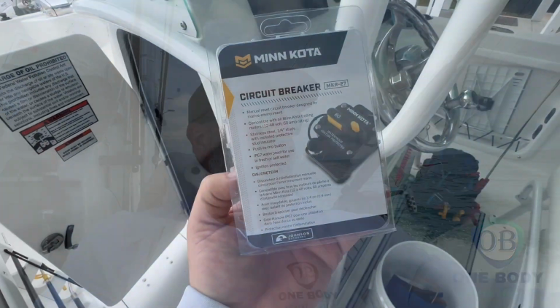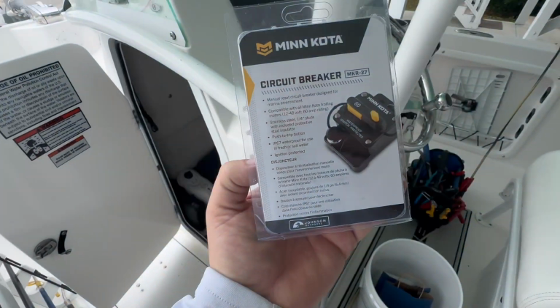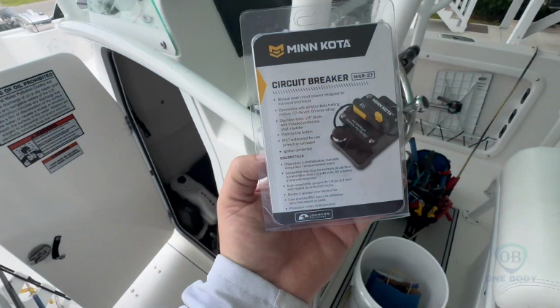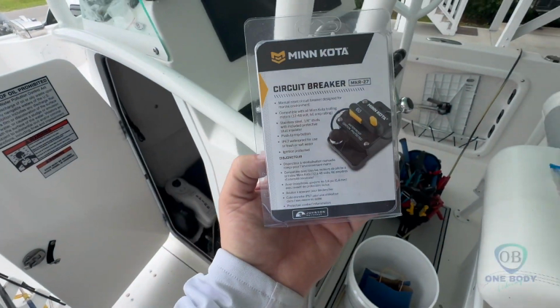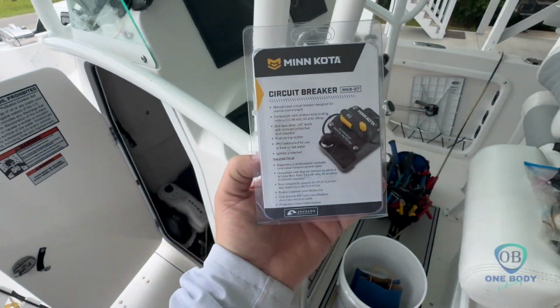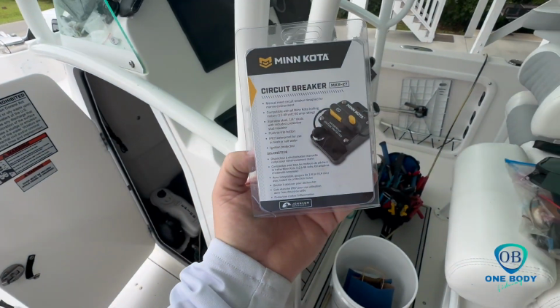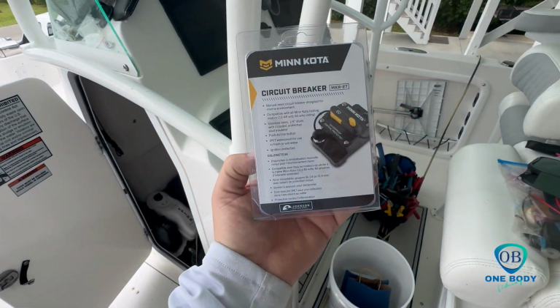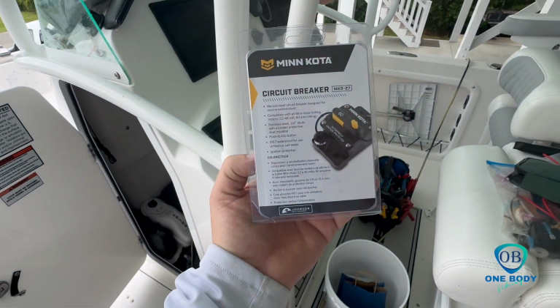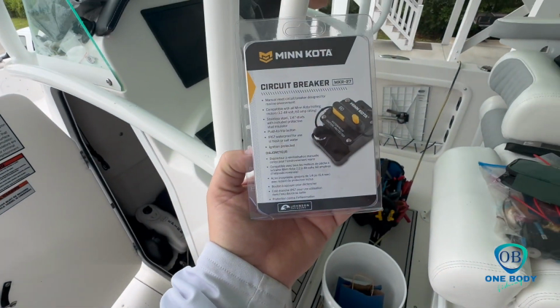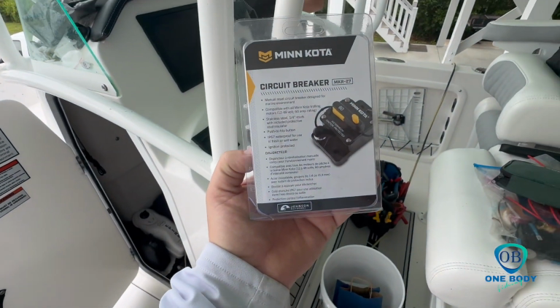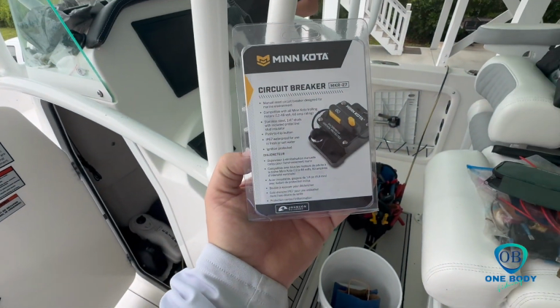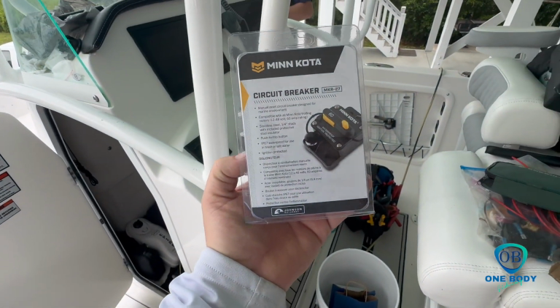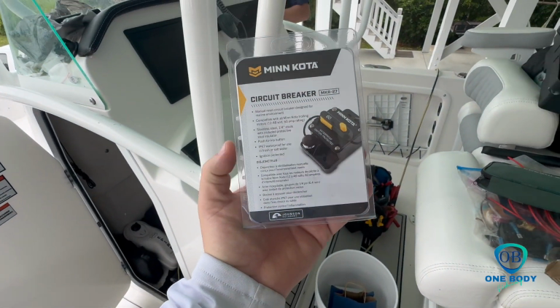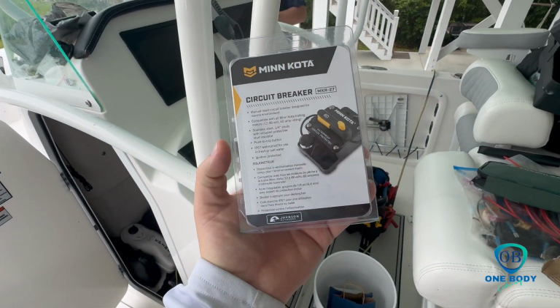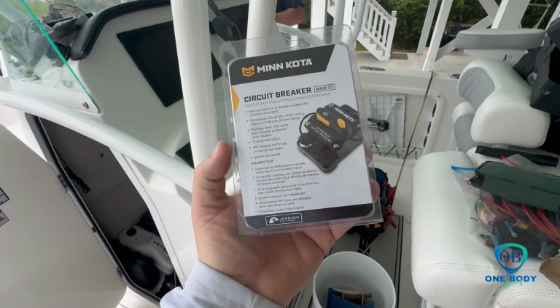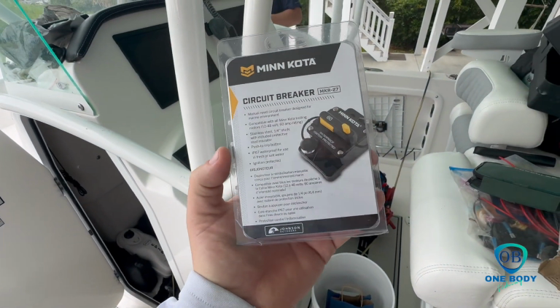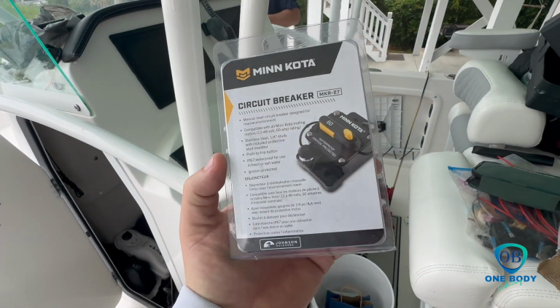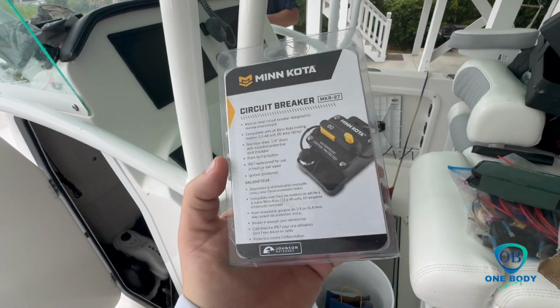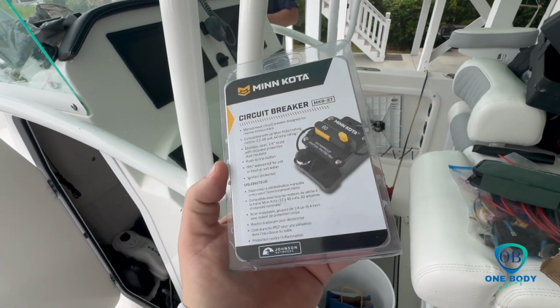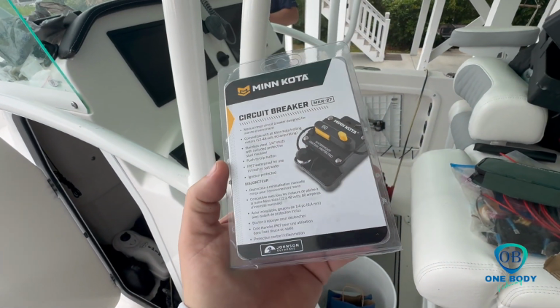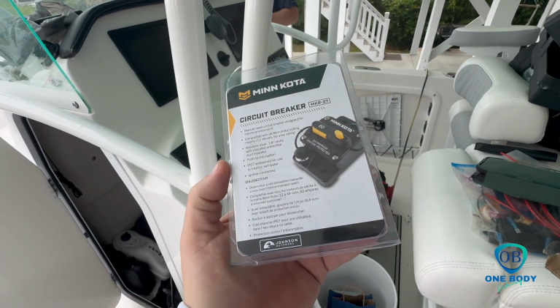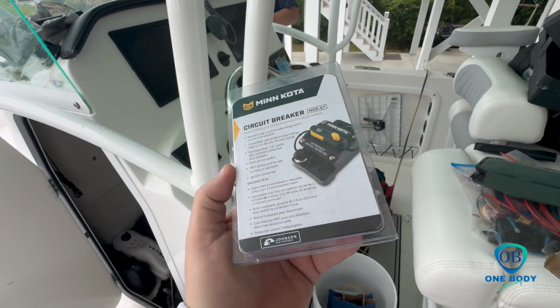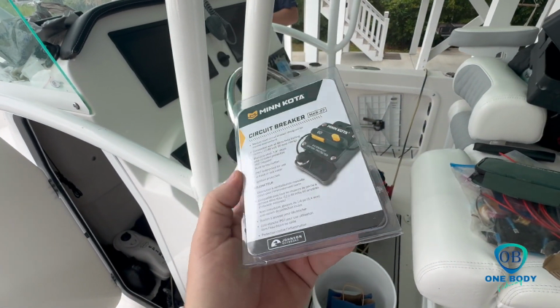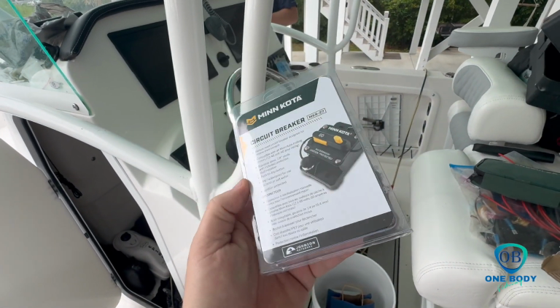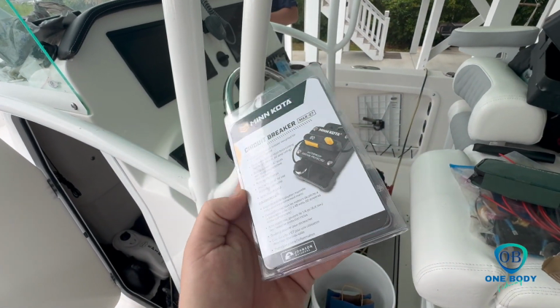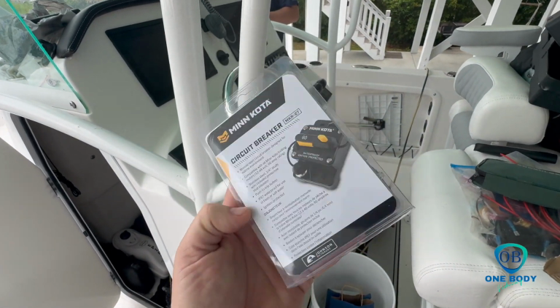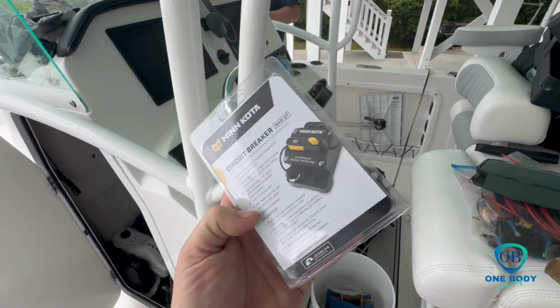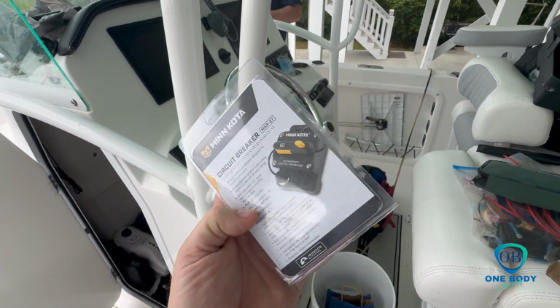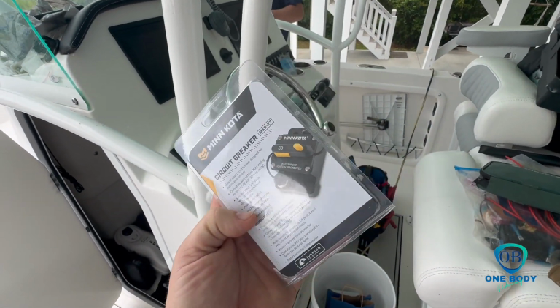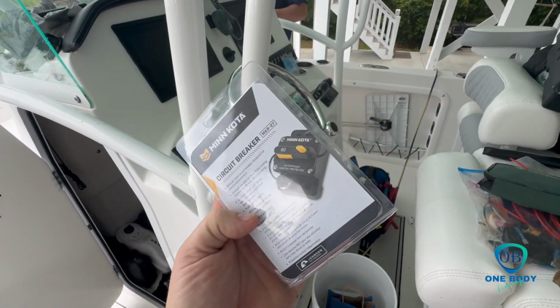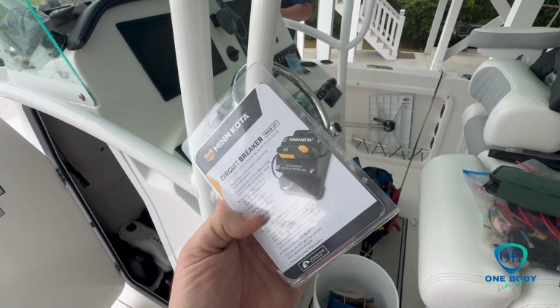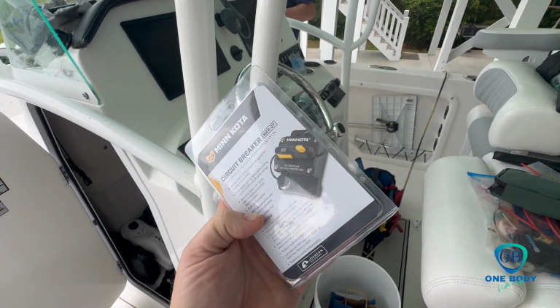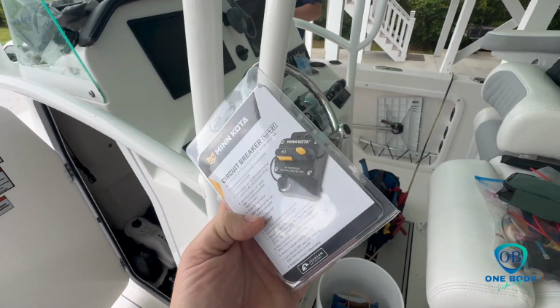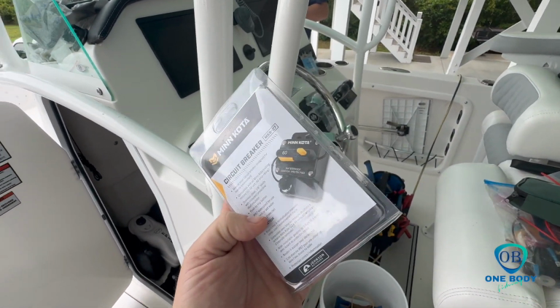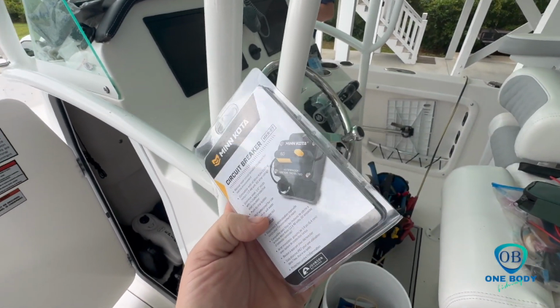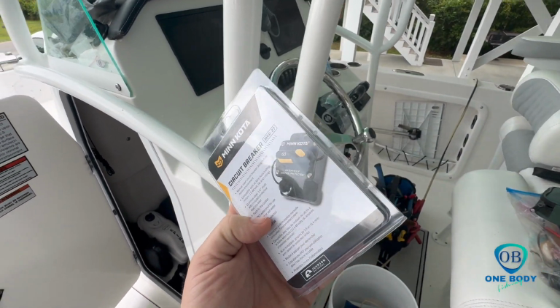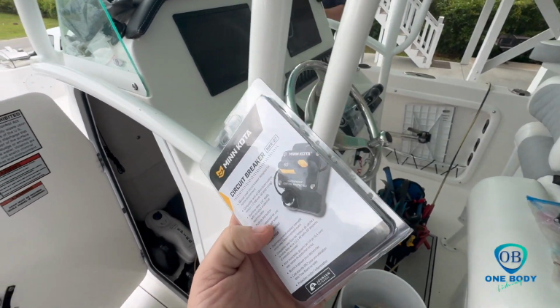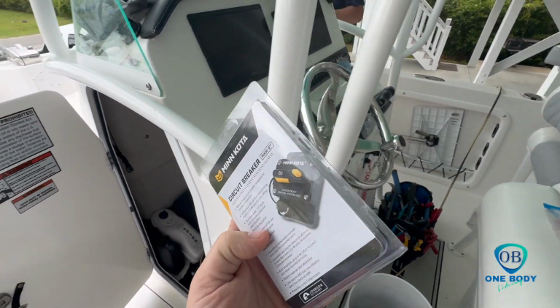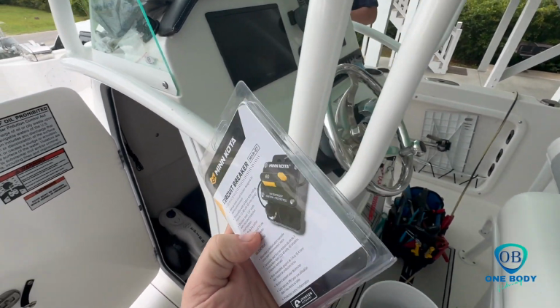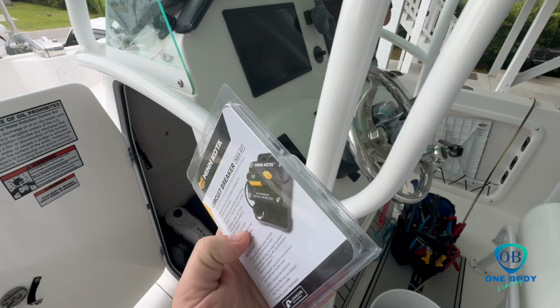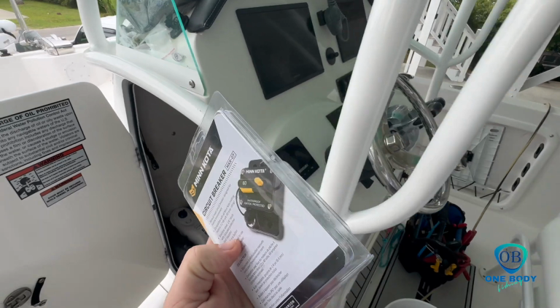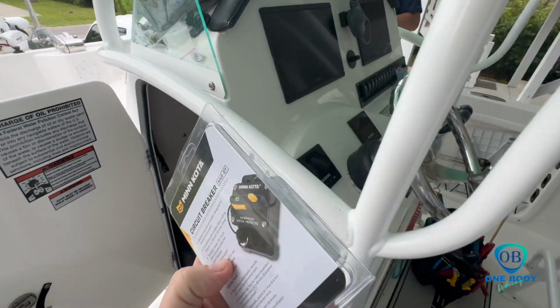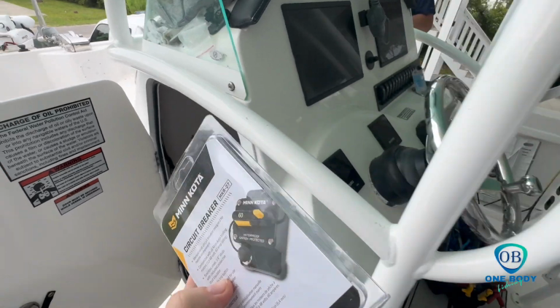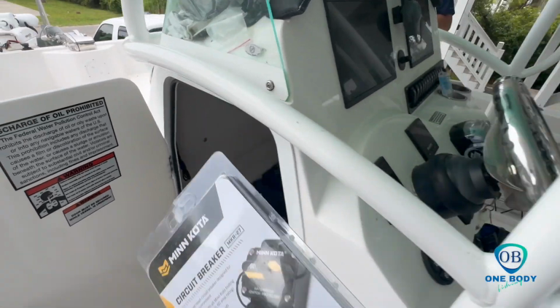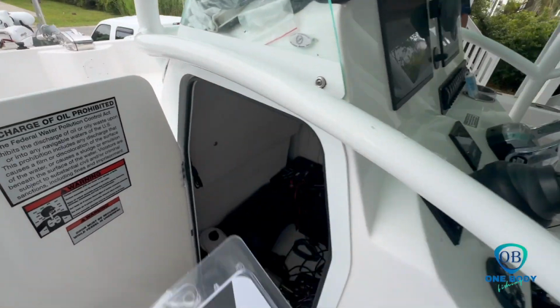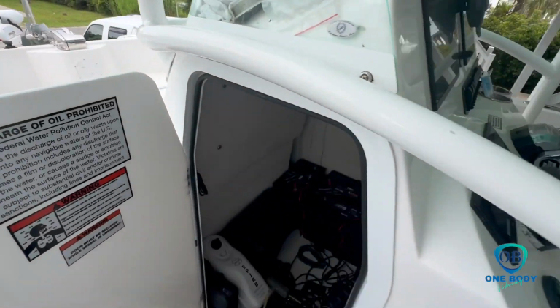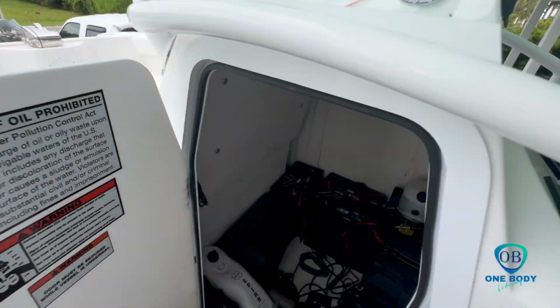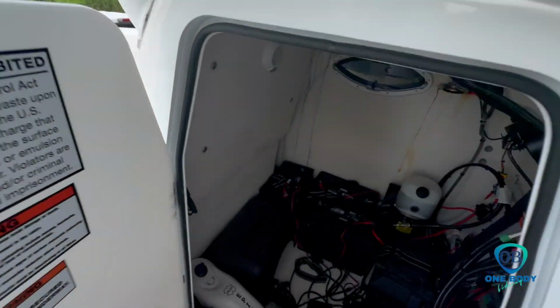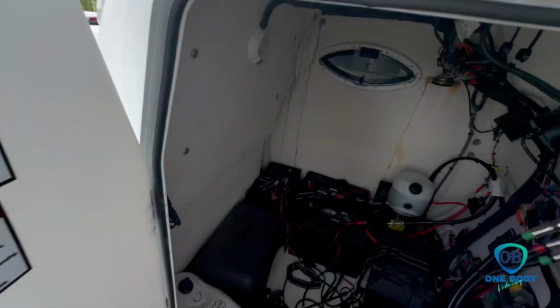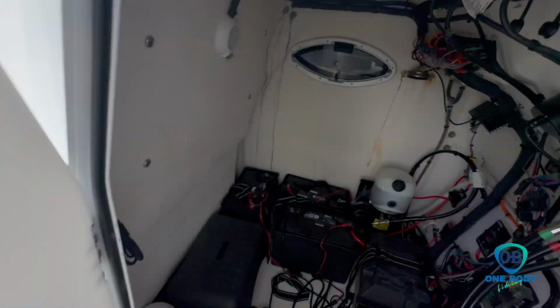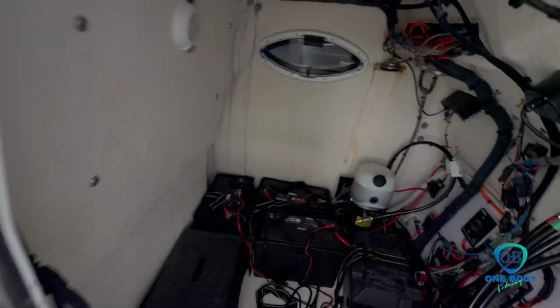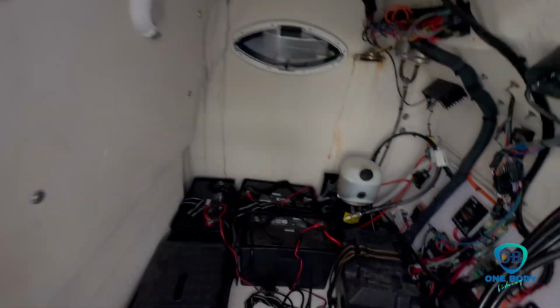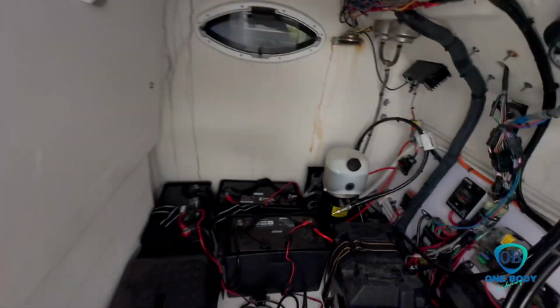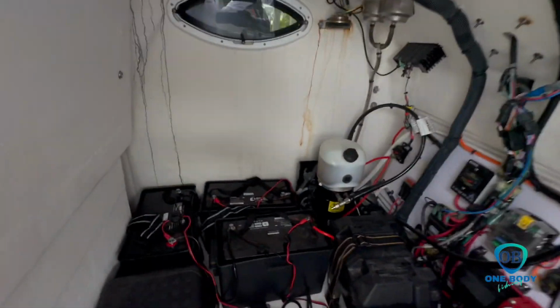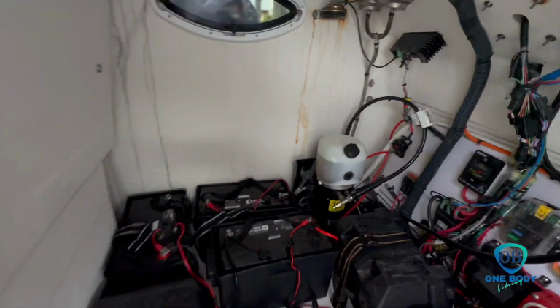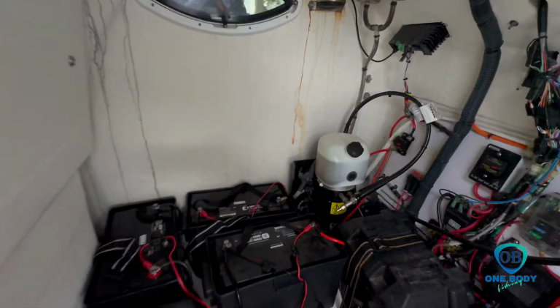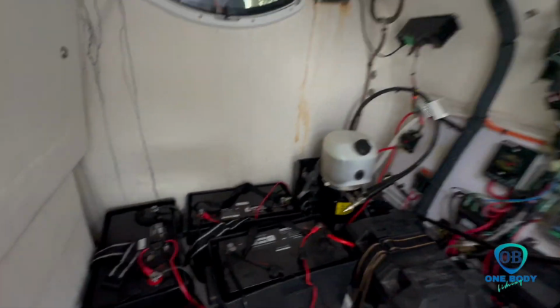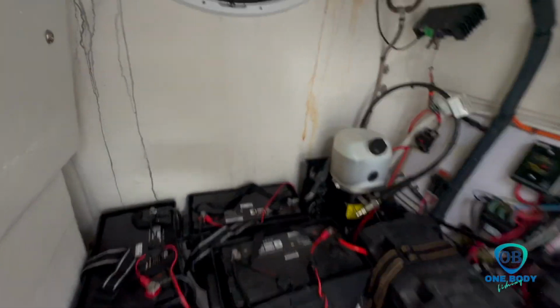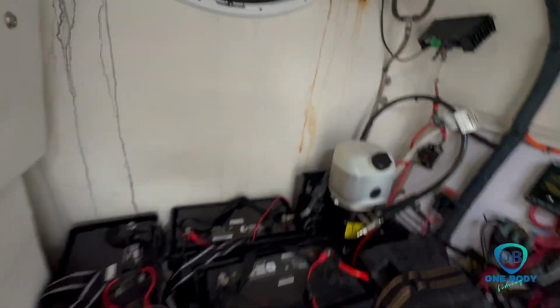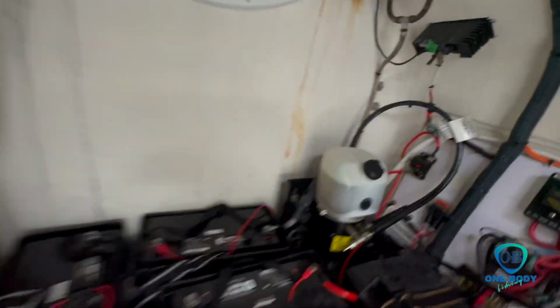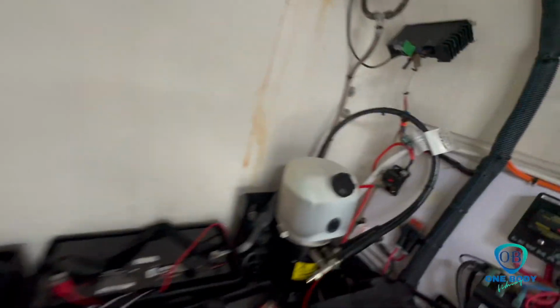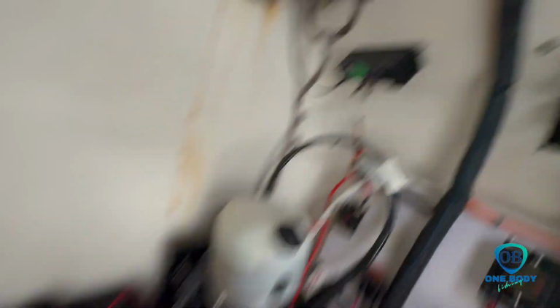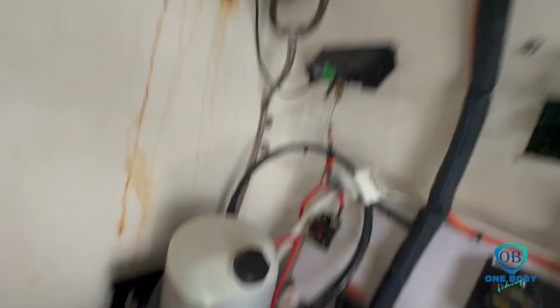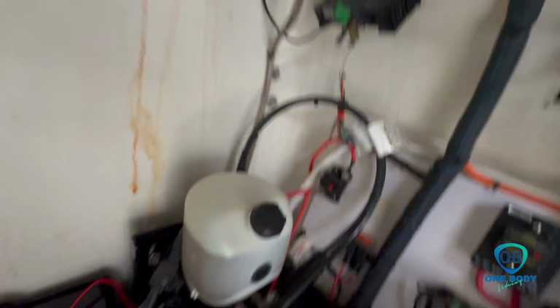Hey guys, thanks for watching One Body Fishing. Today we're replacing our main disconnect for our Cholo Mo battery.